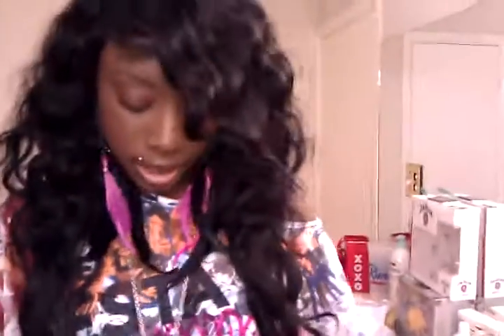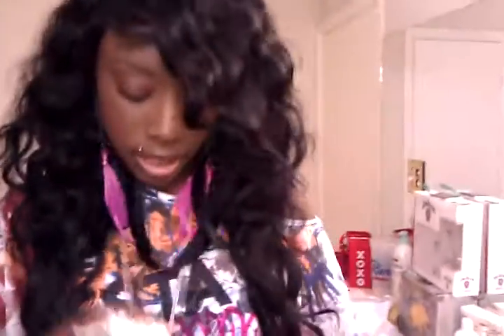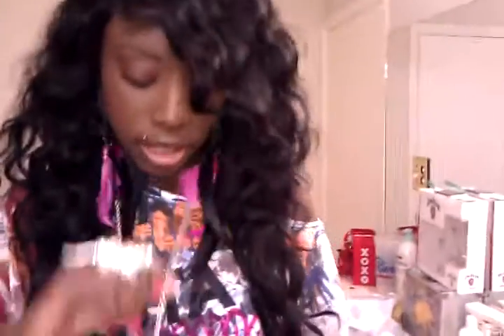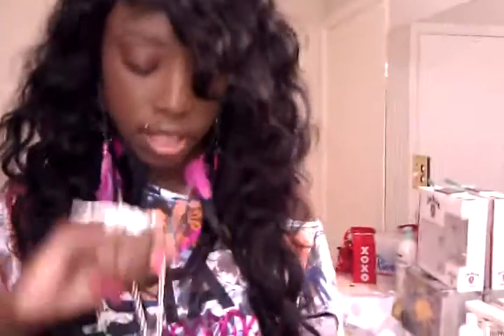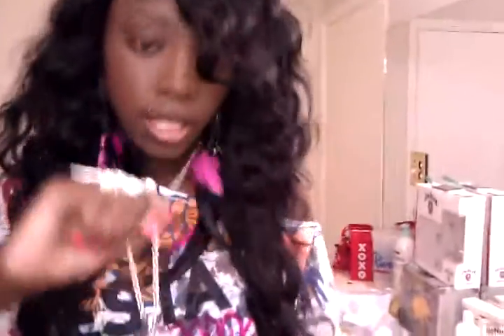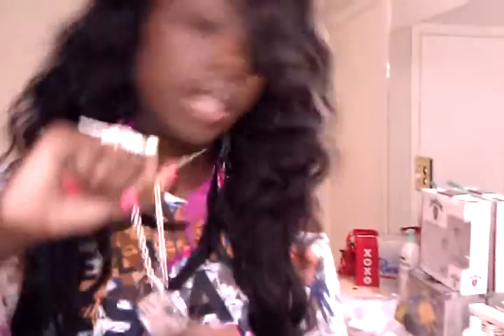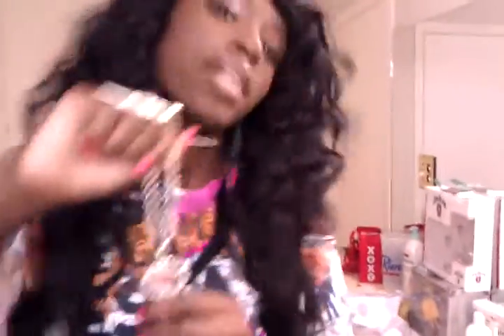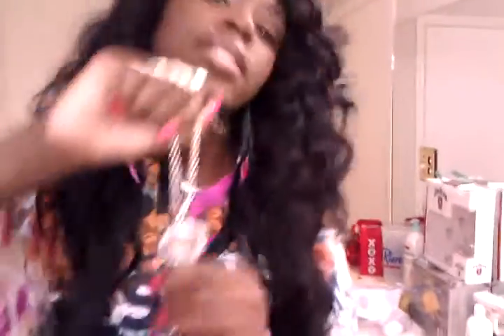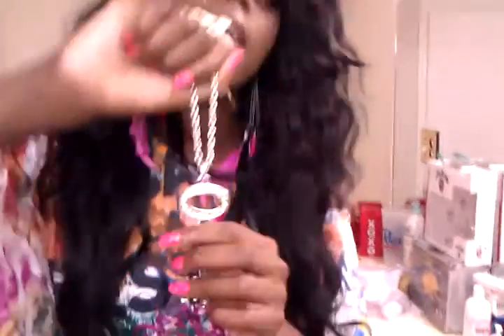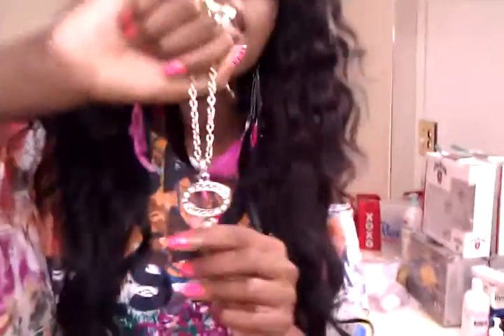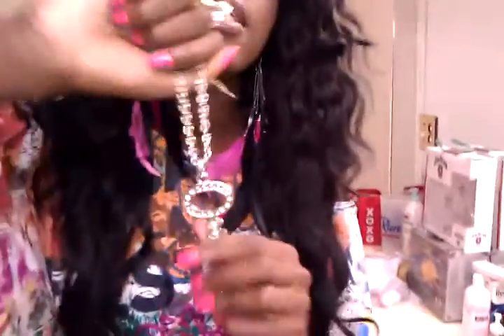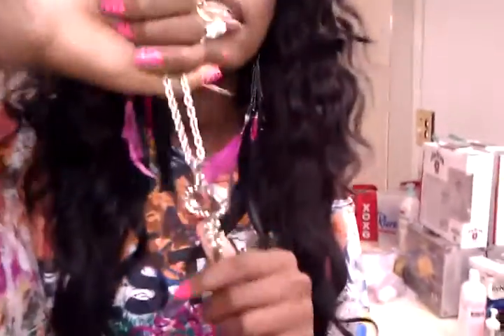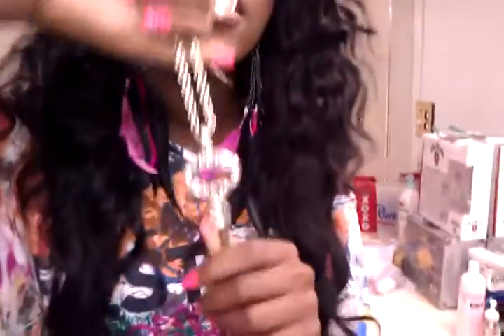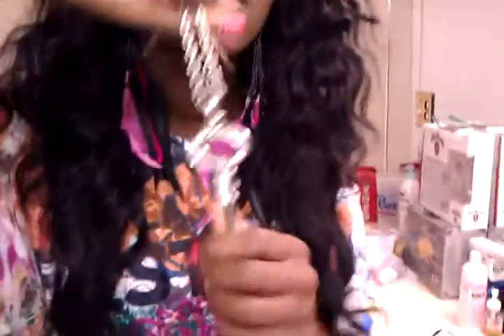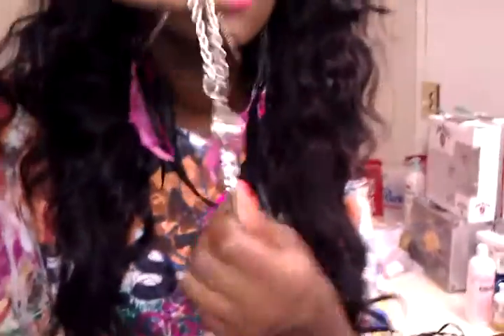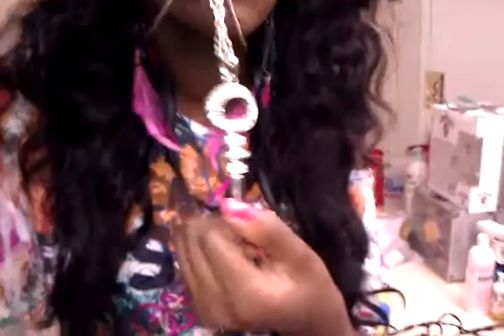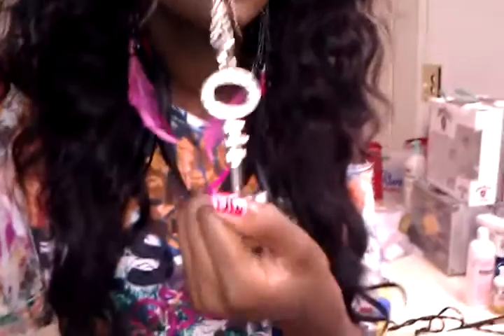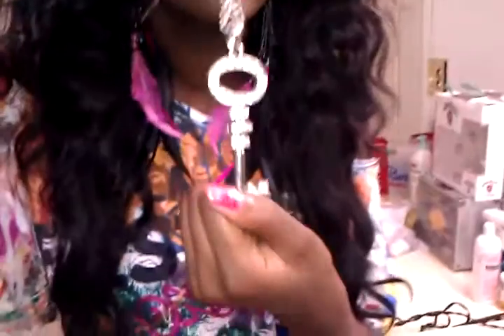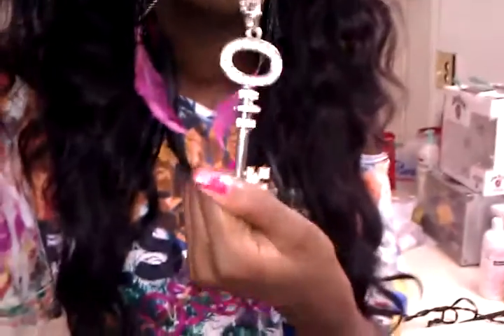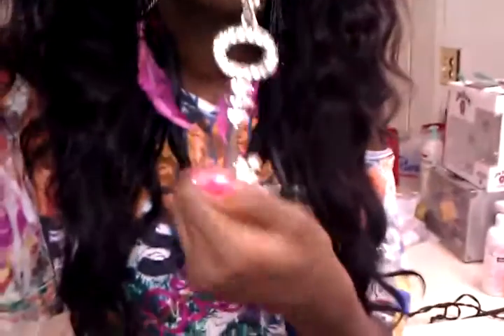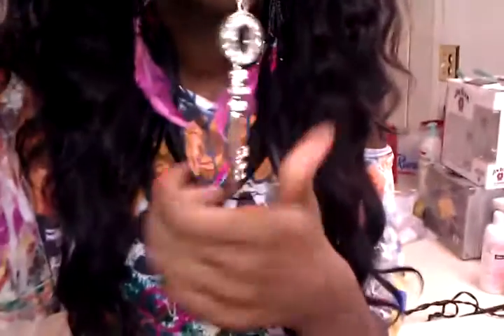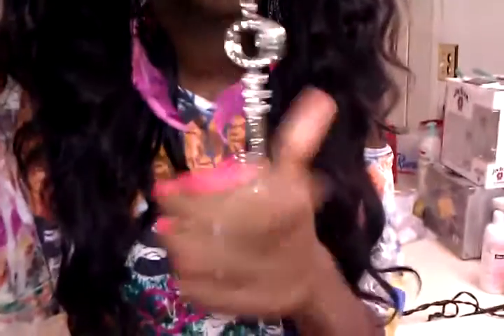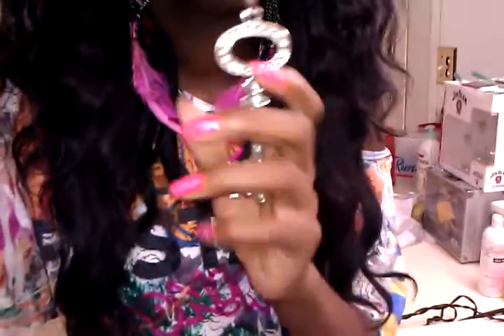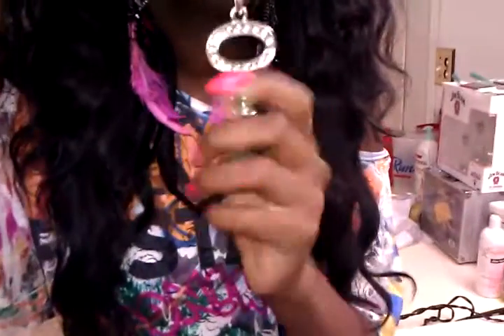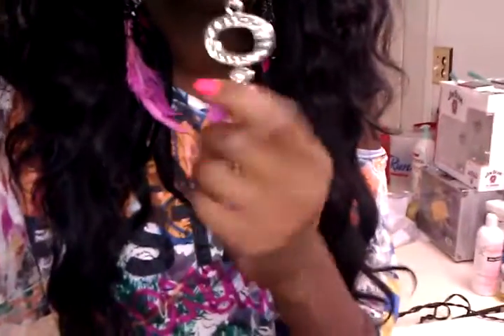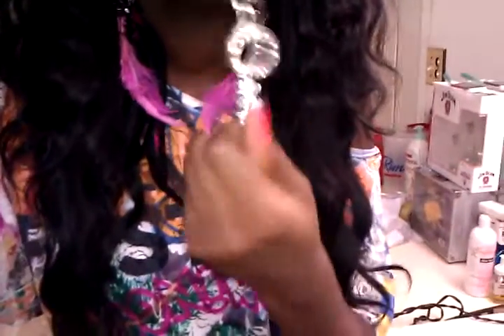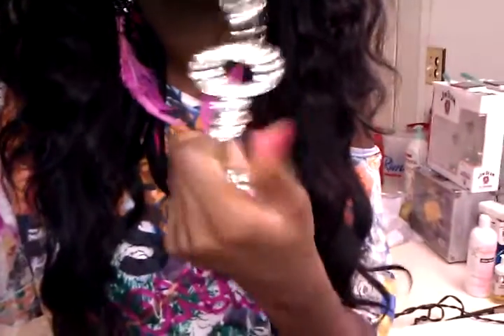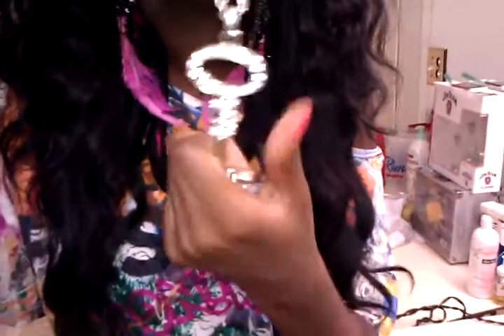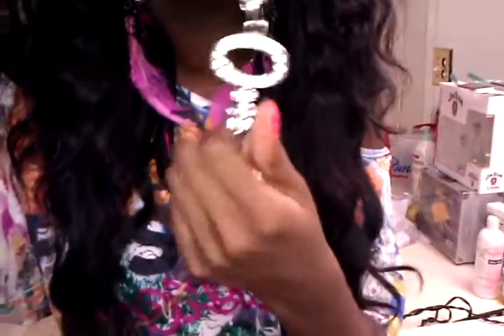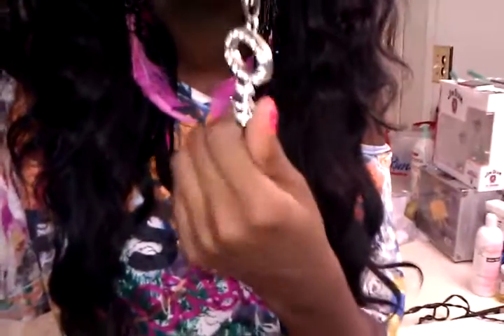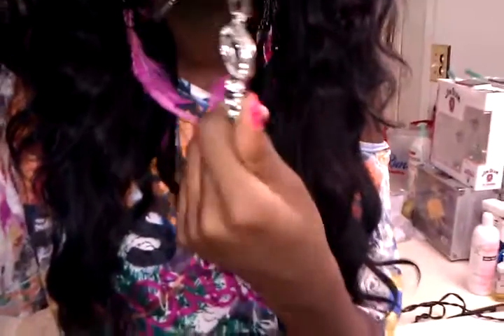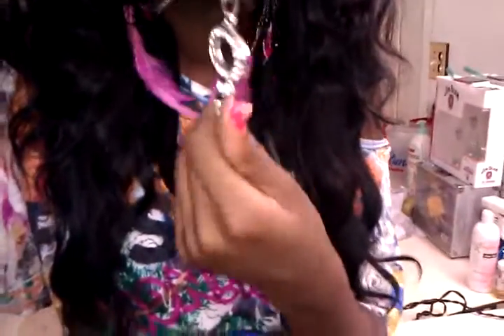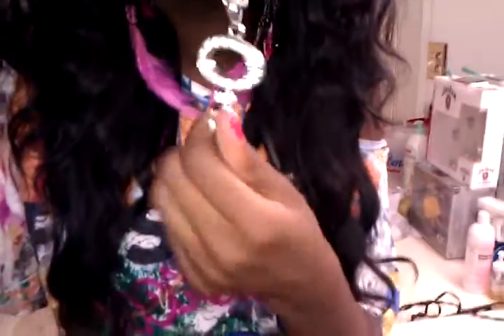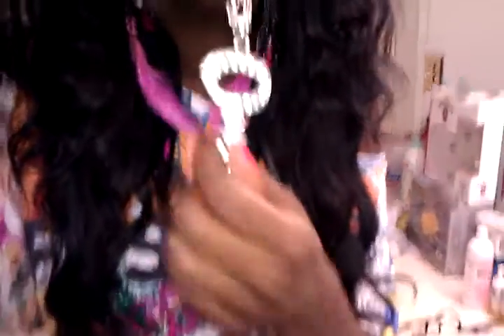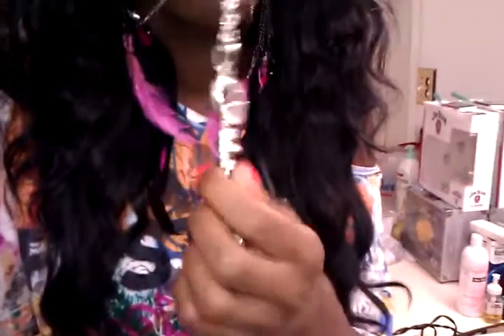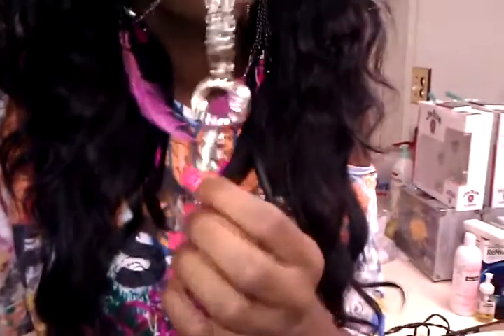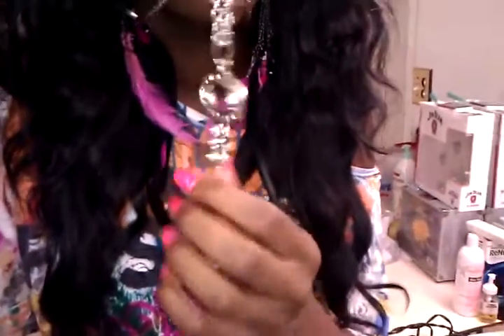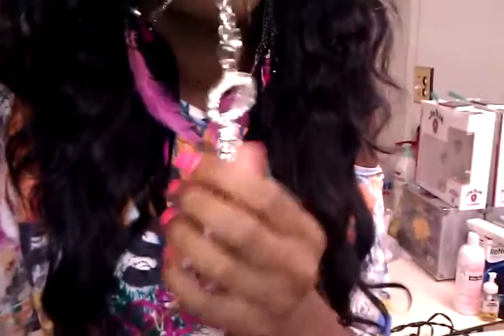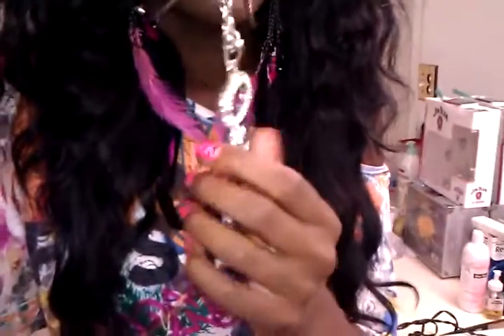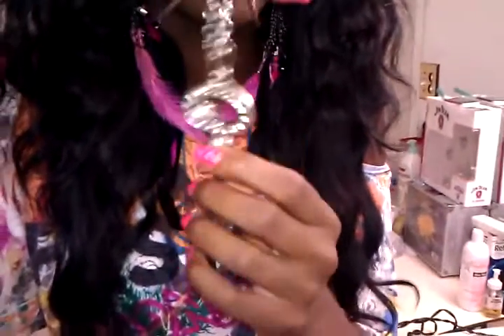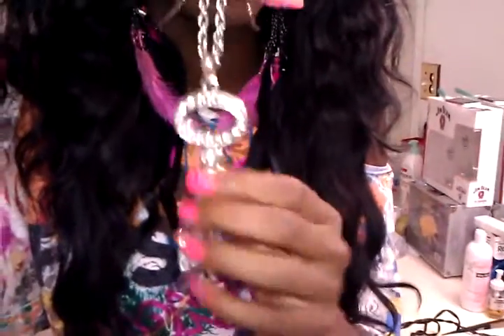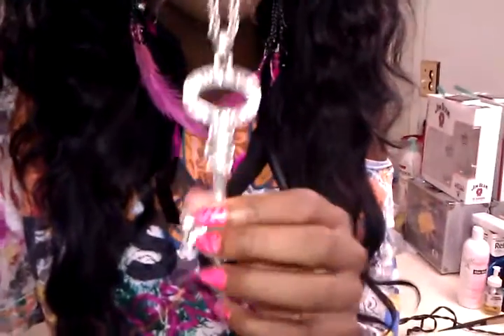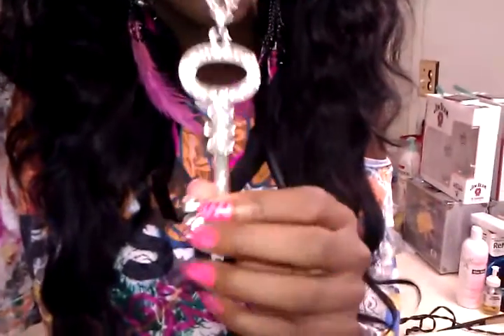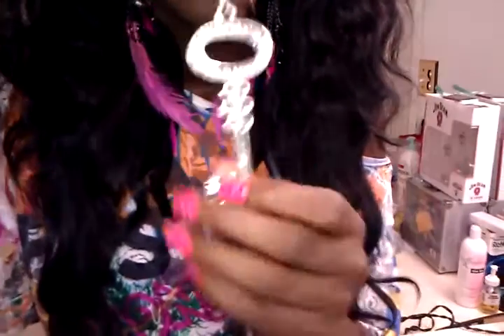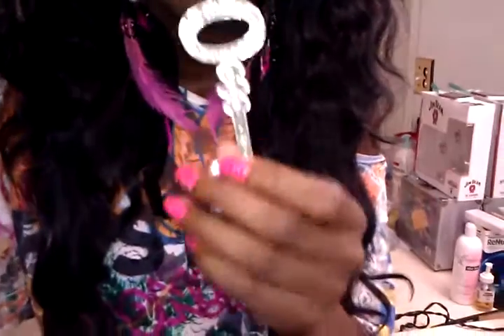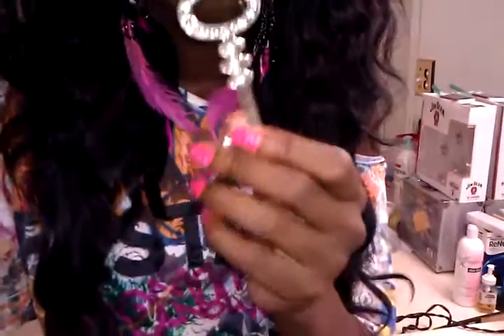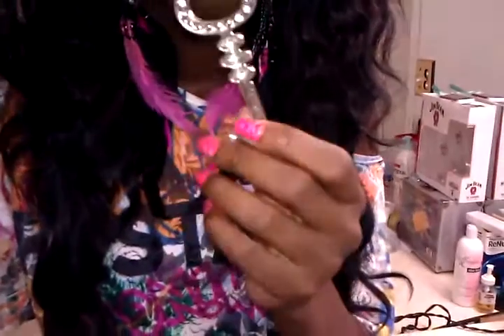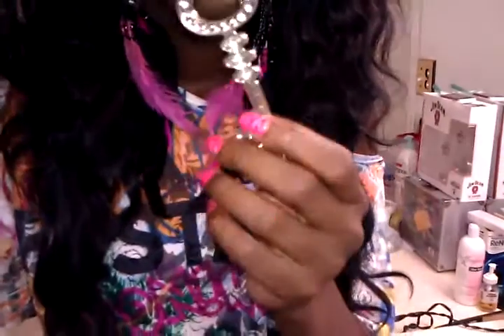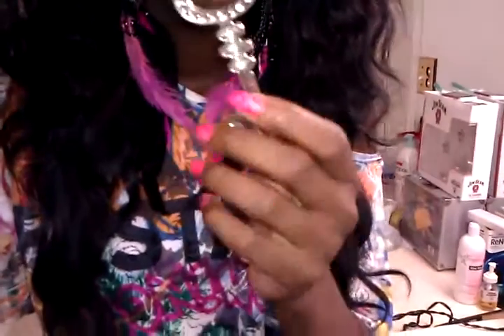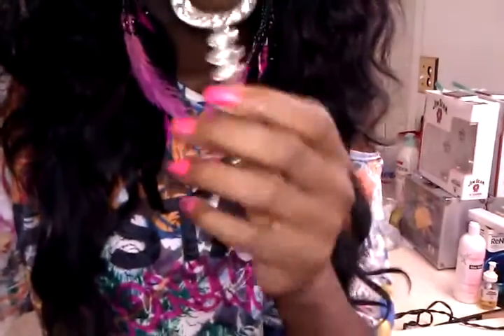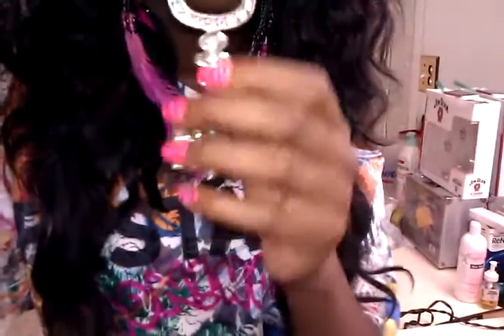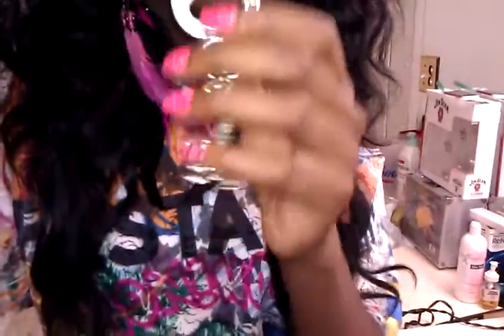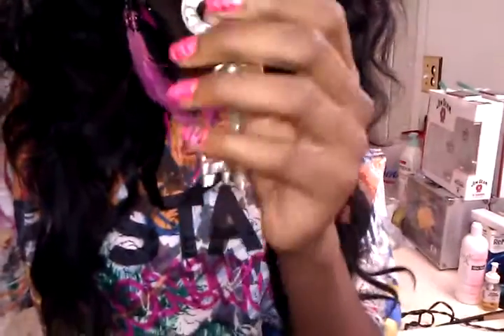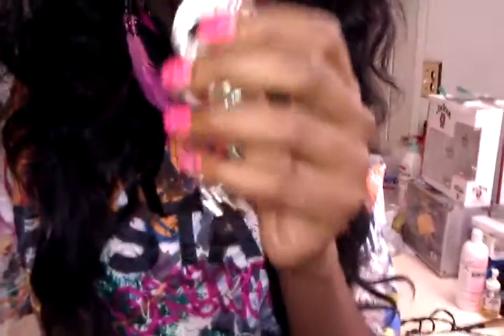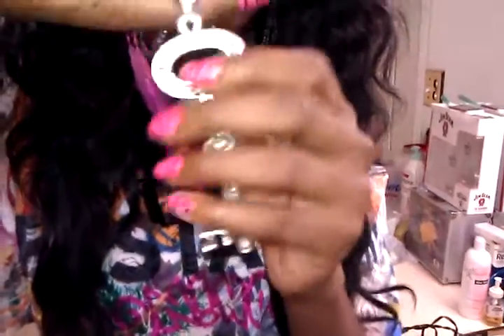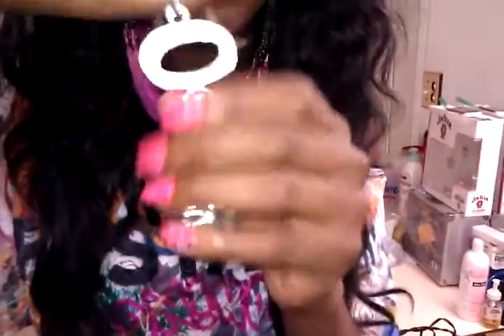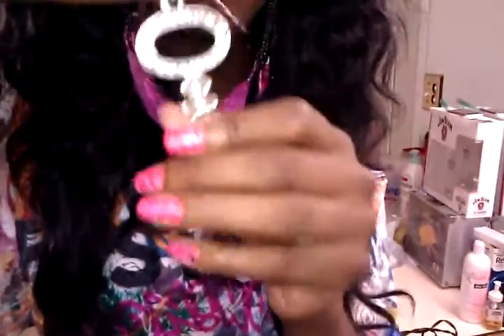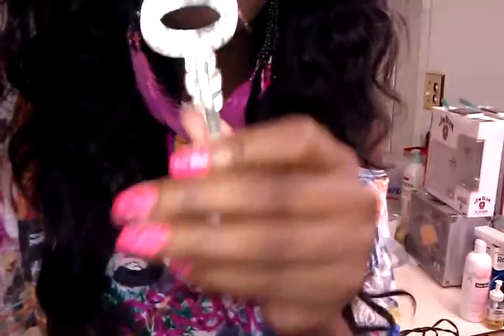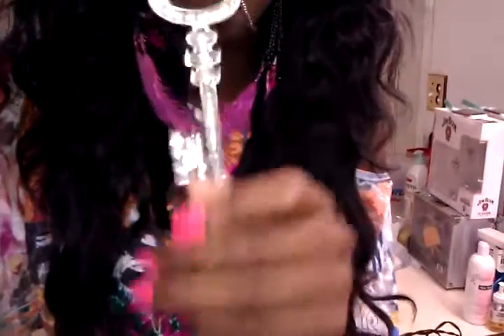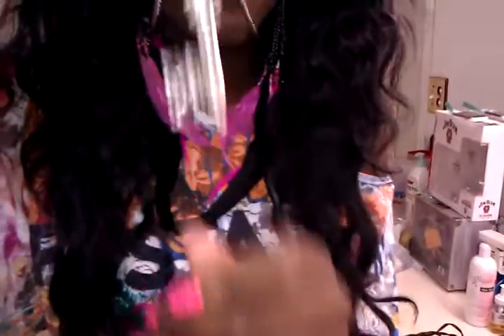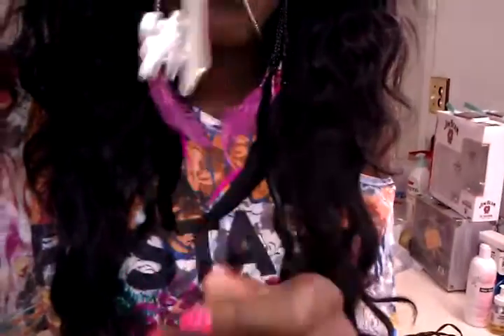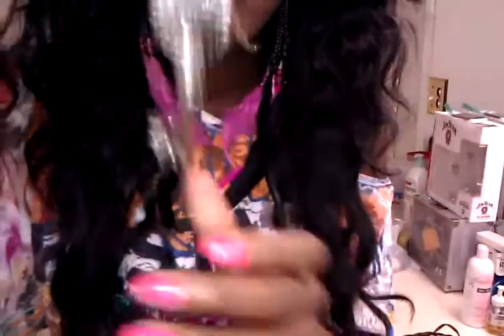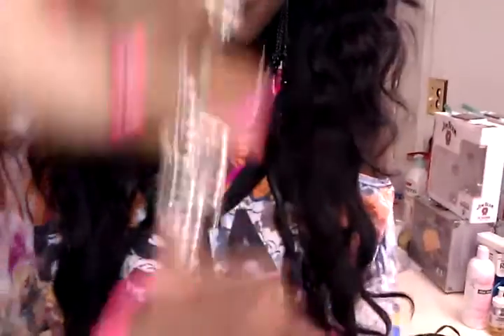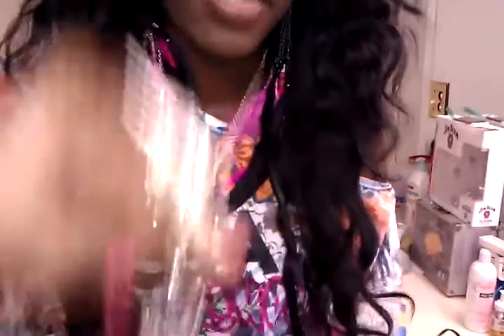Next, this necklace, which is in a previous video. I got this necklace — my boyfriend bought it for me.